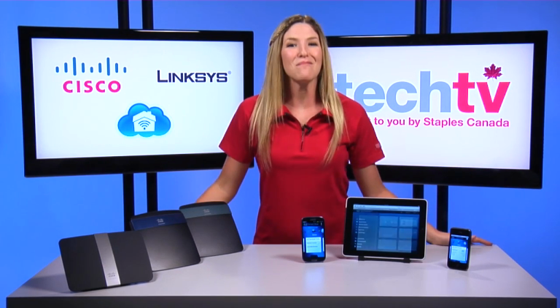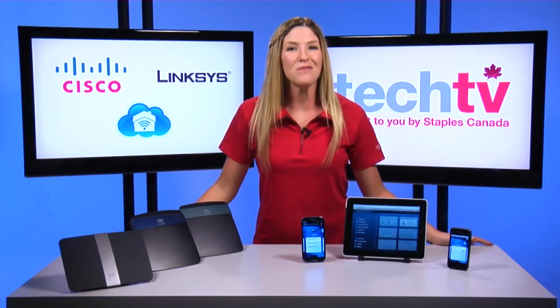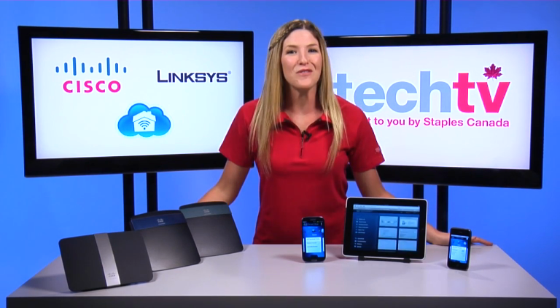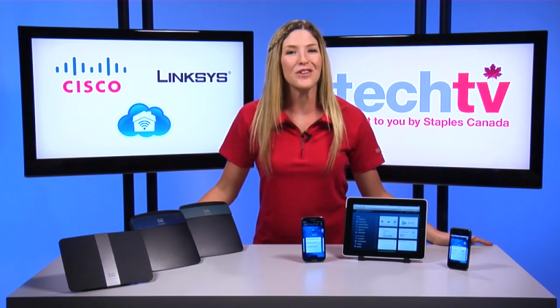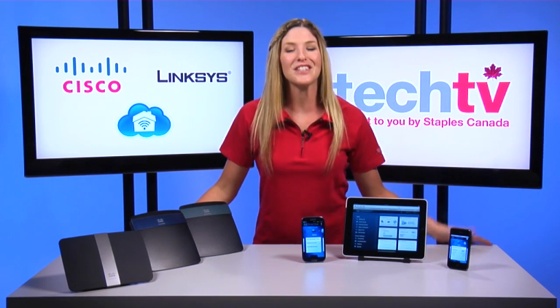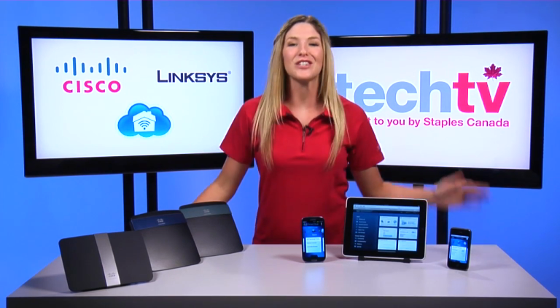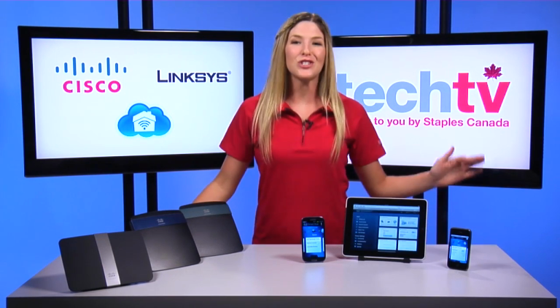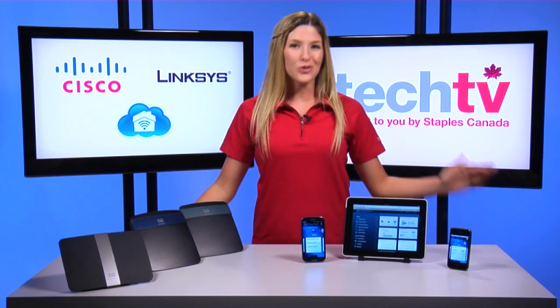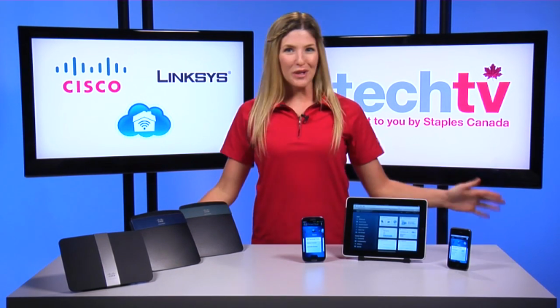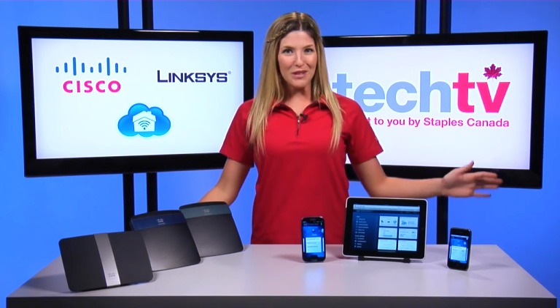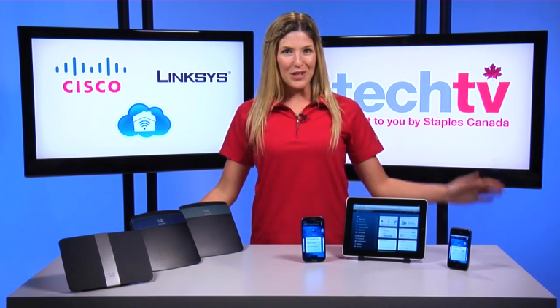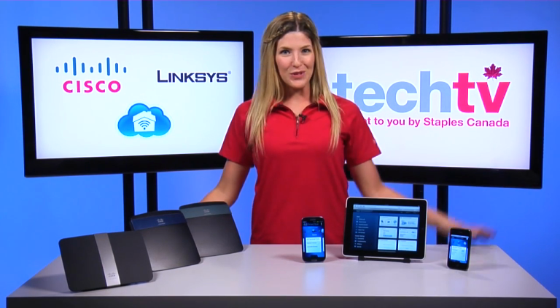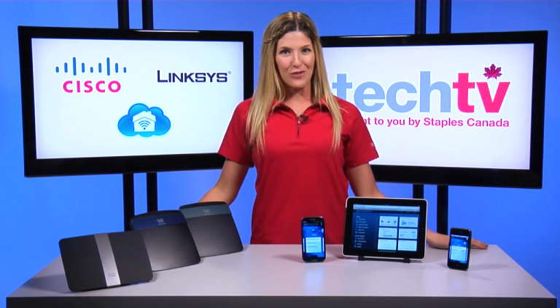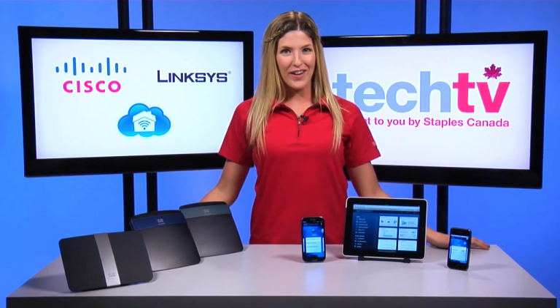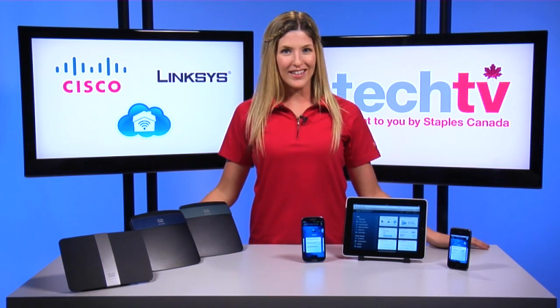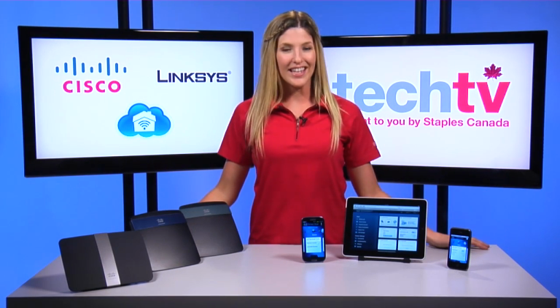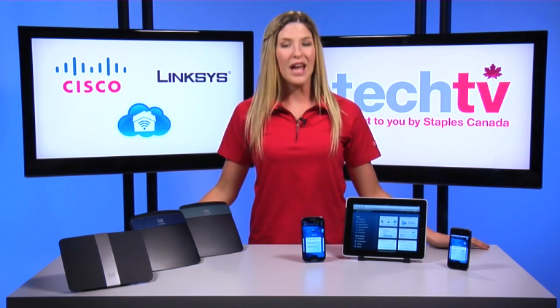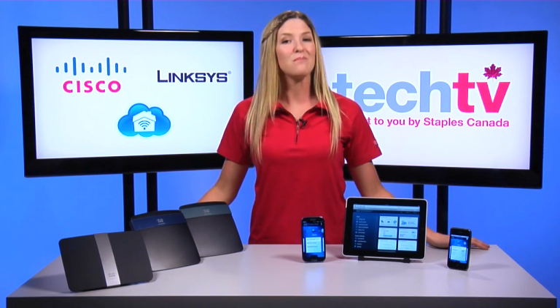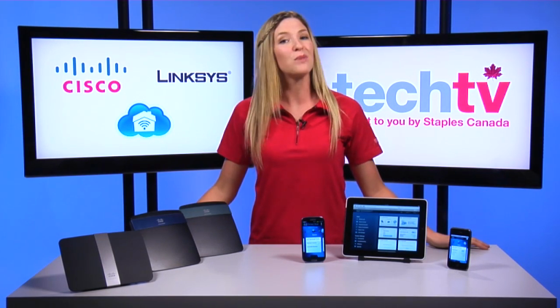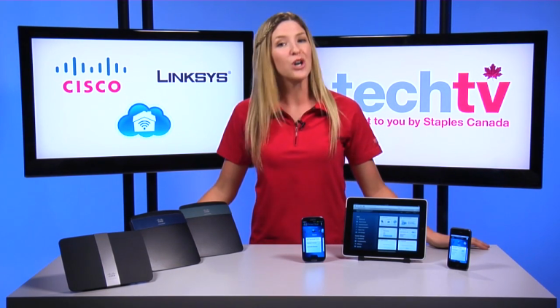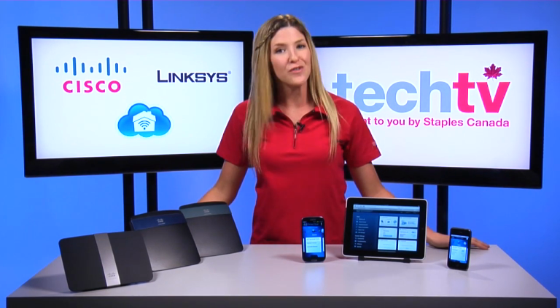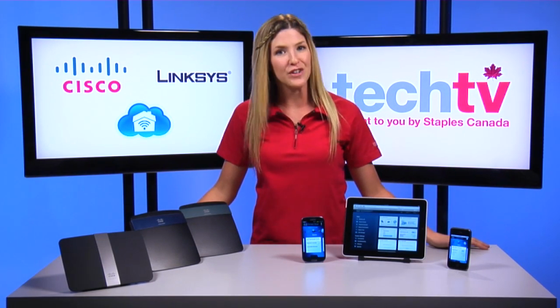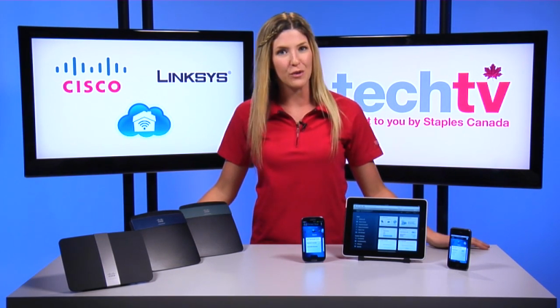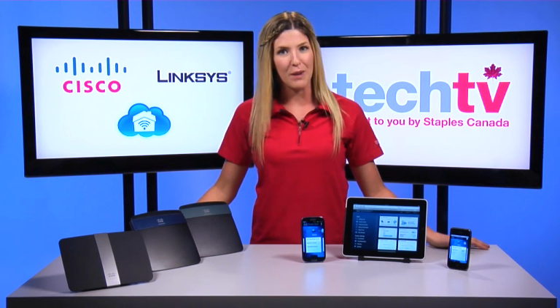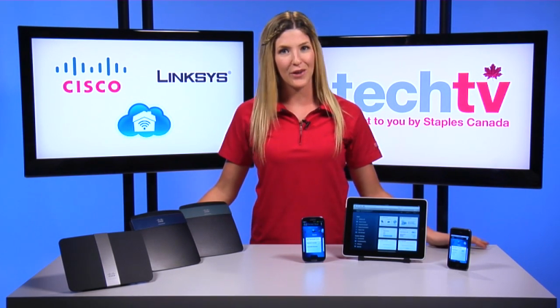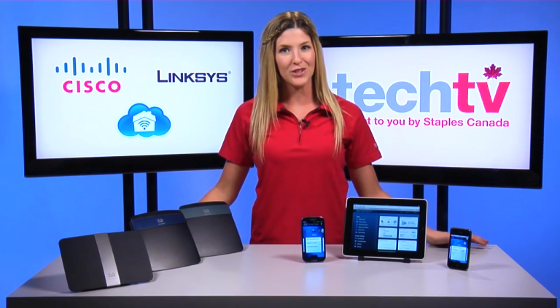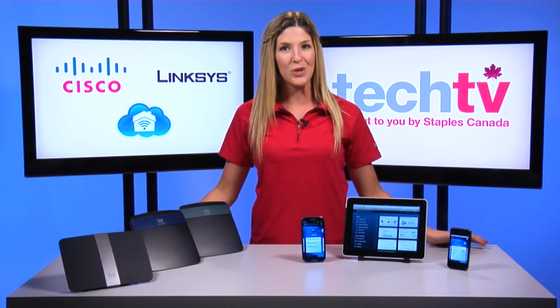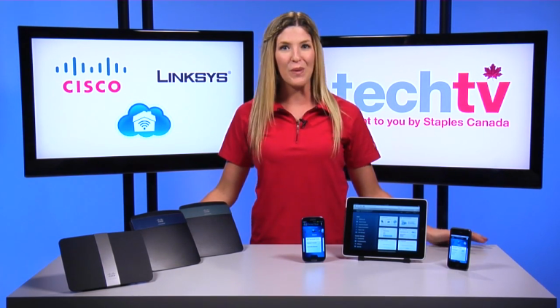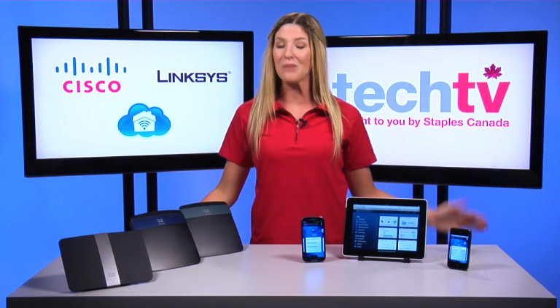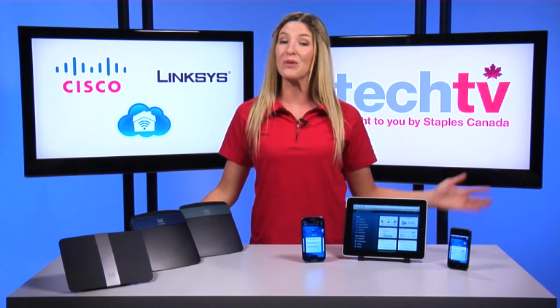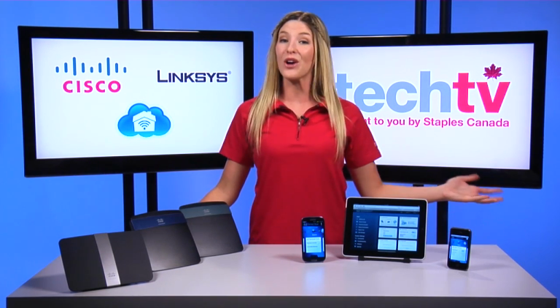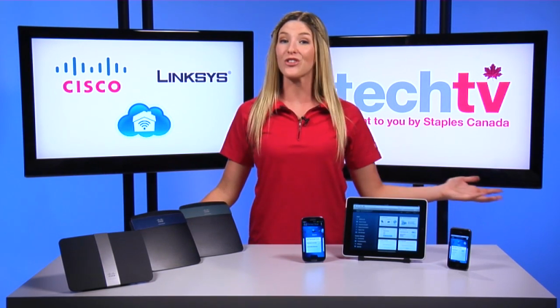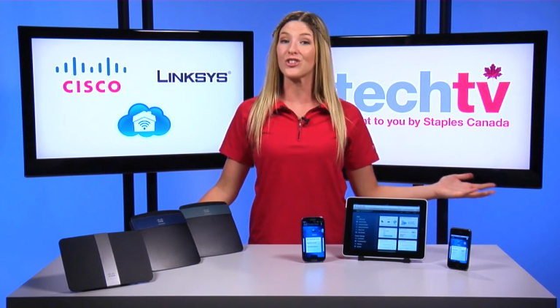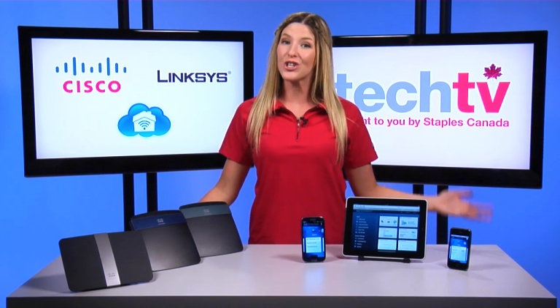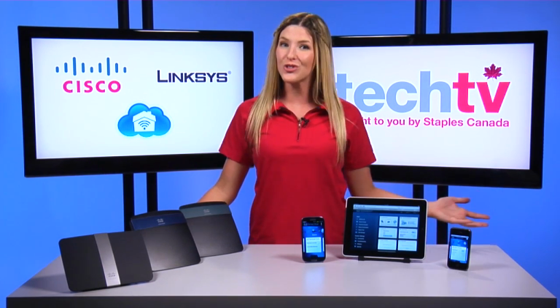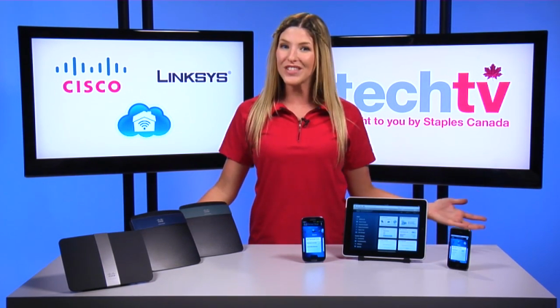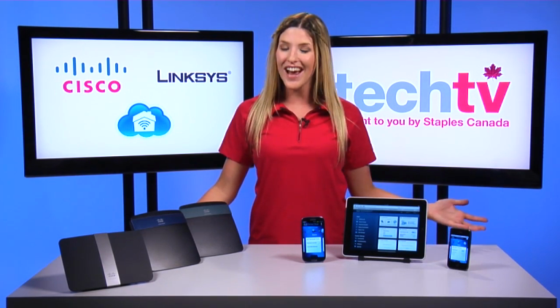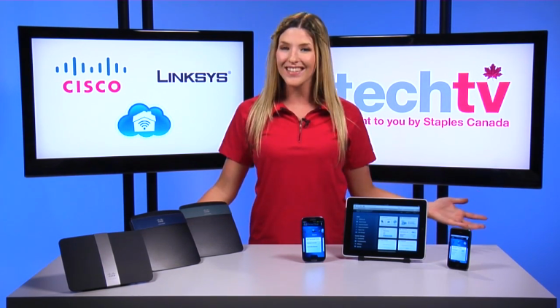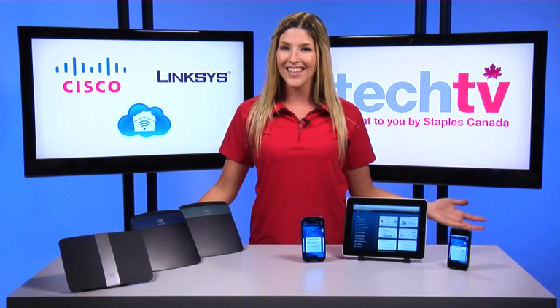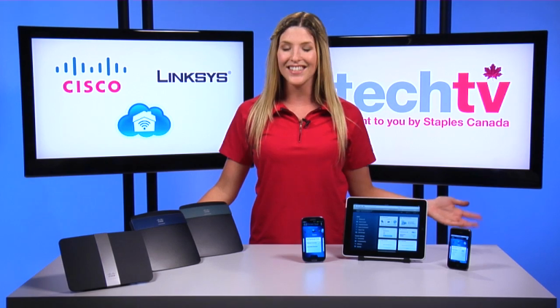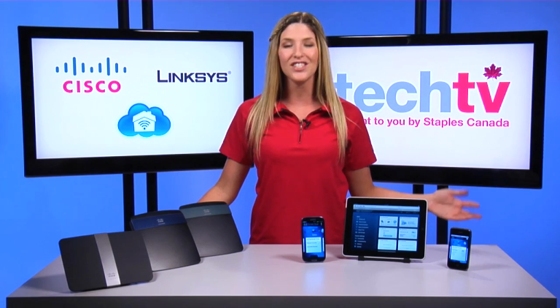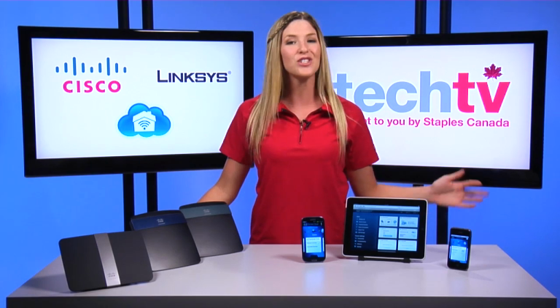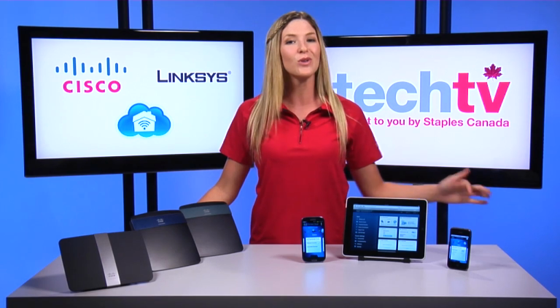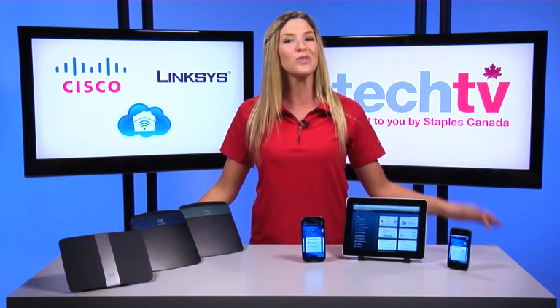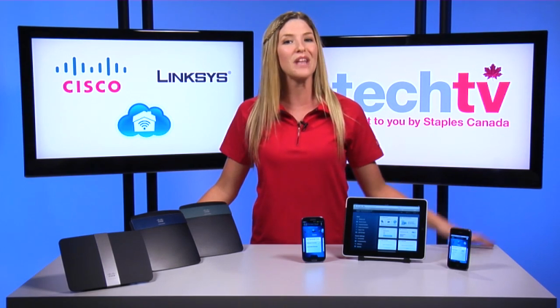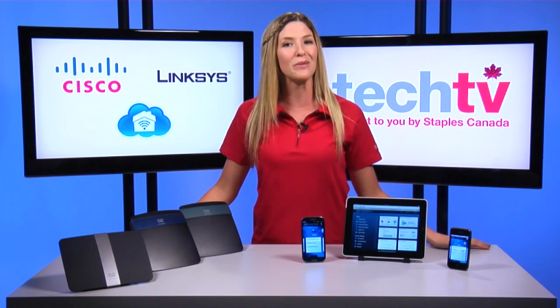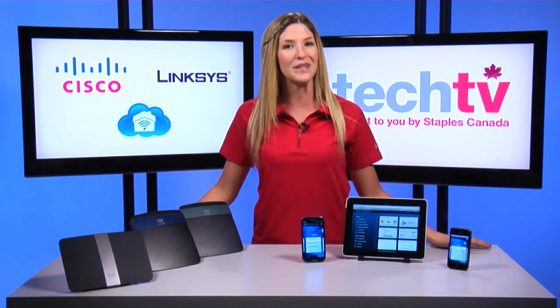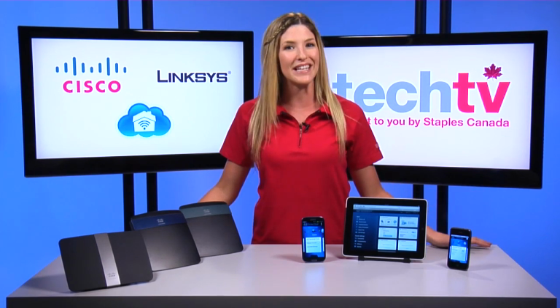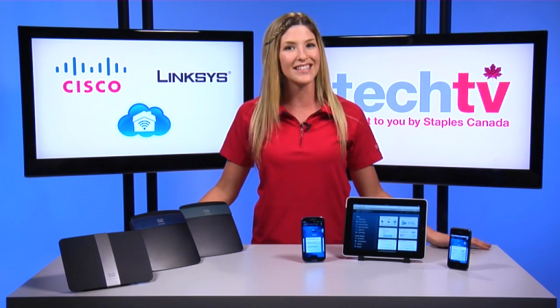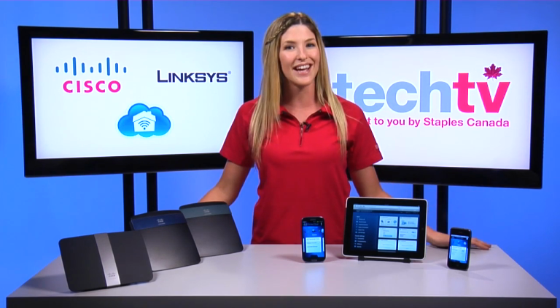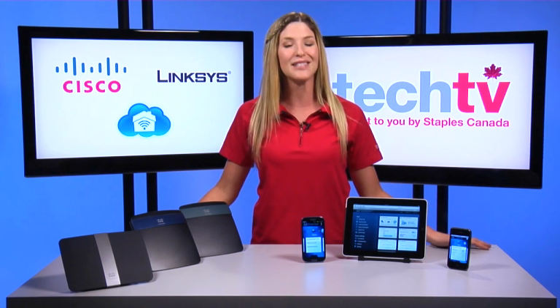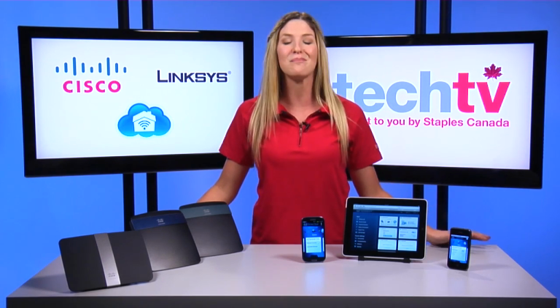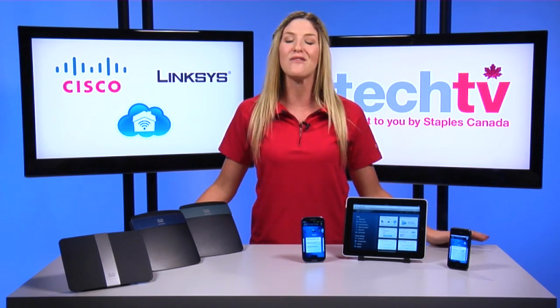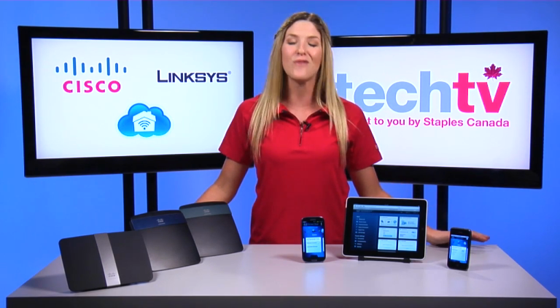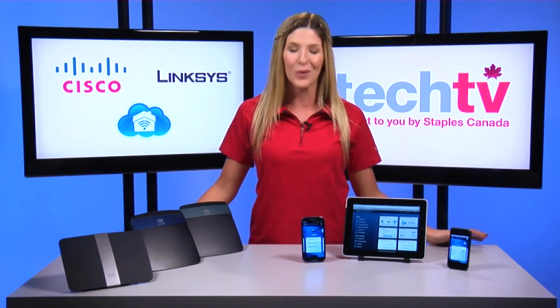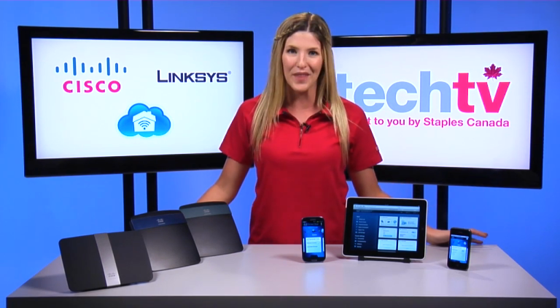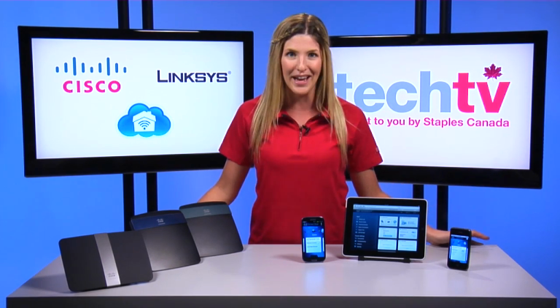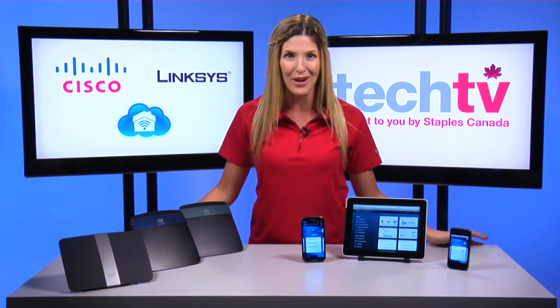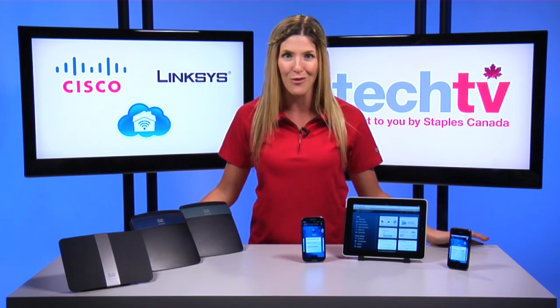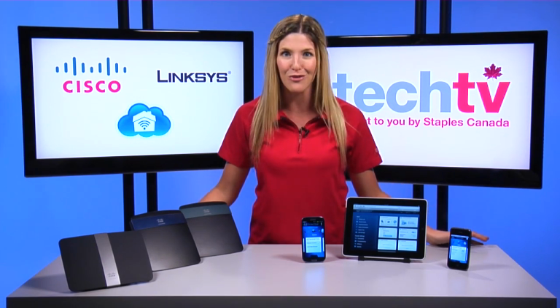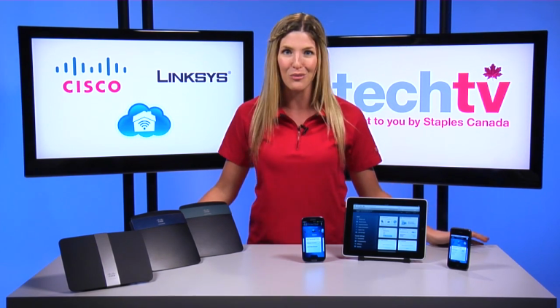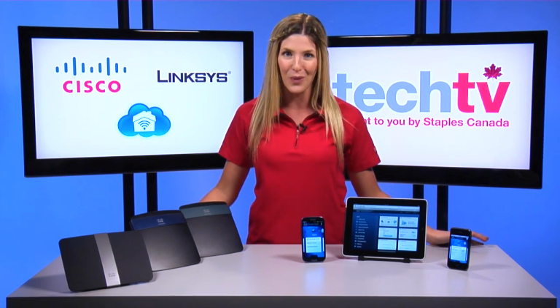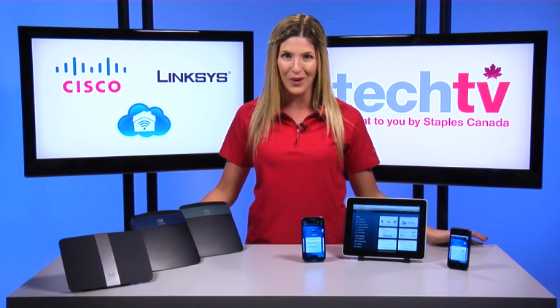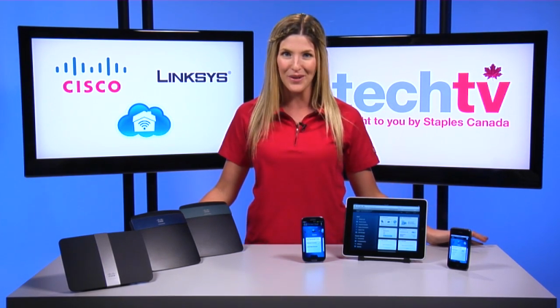NetProofer is extremely user-friendly and perfect for parents who want to block their children's access to social networking sites before they get home from work.